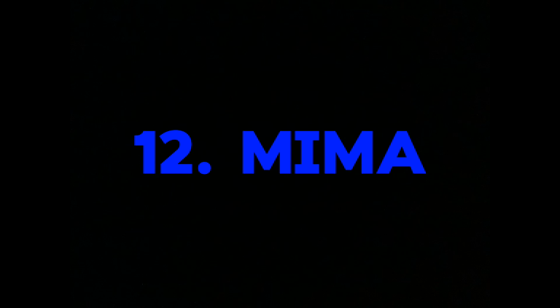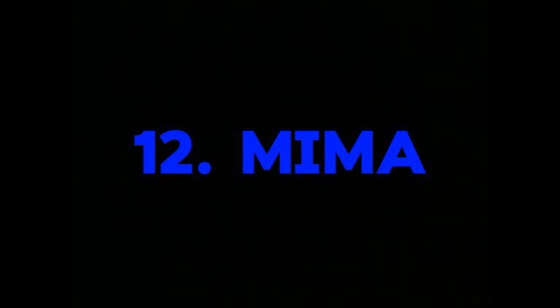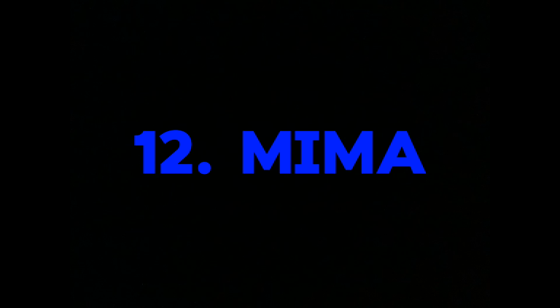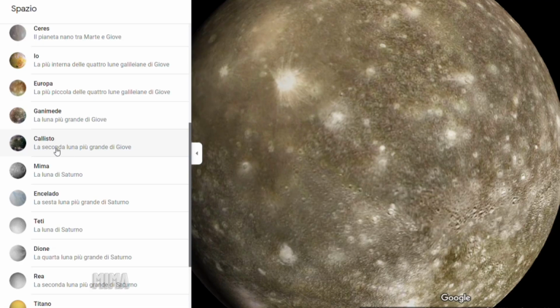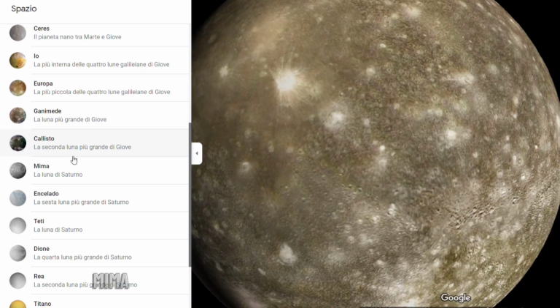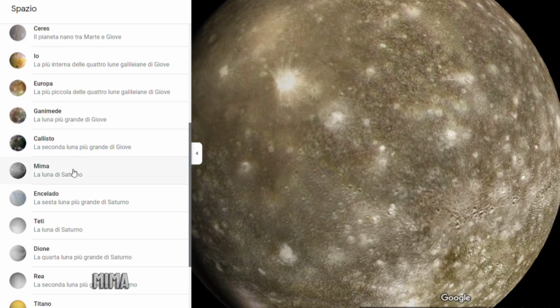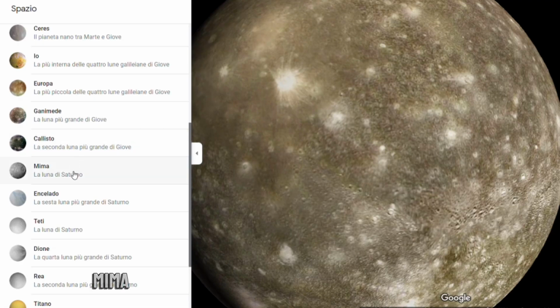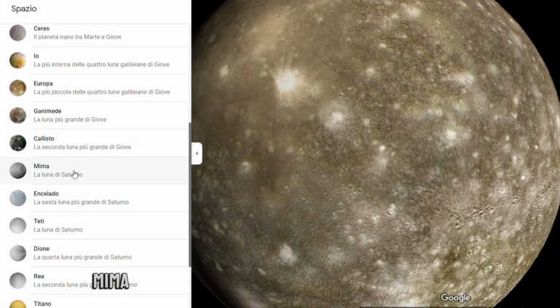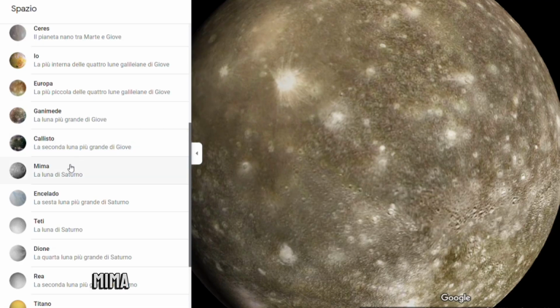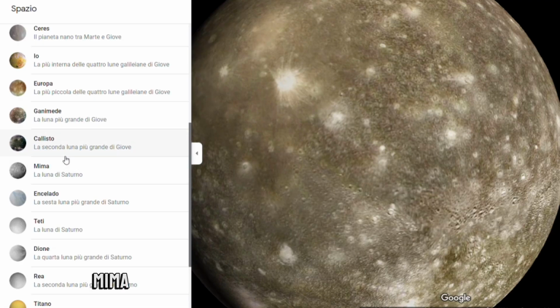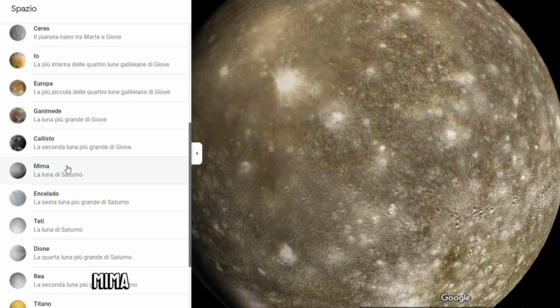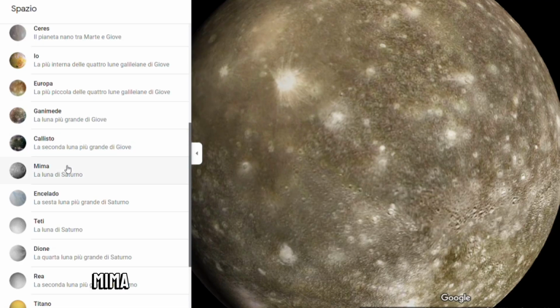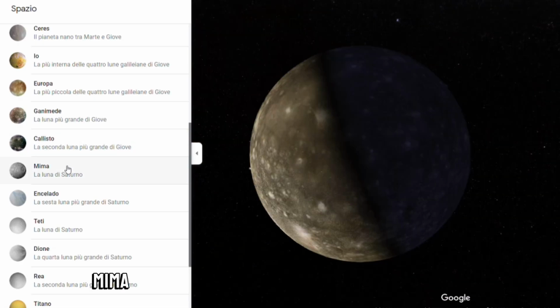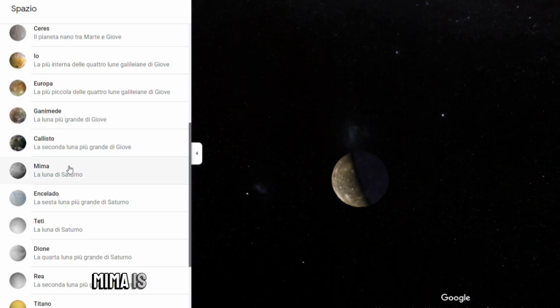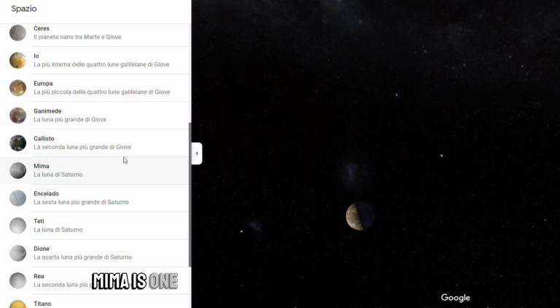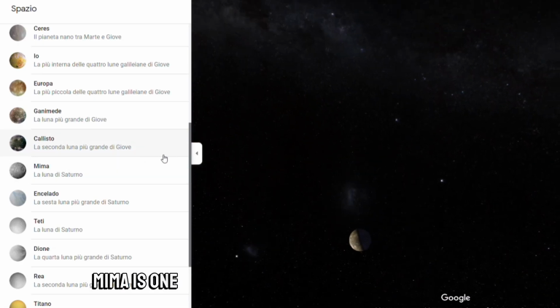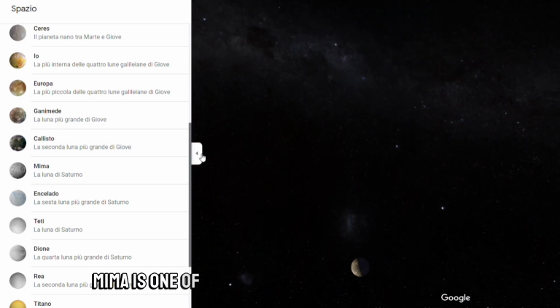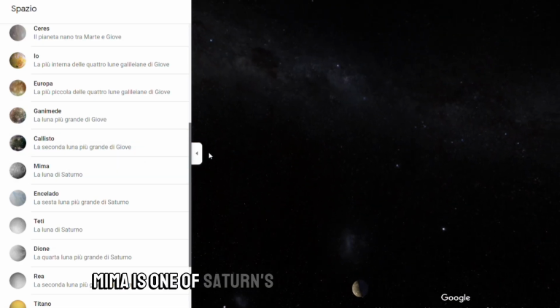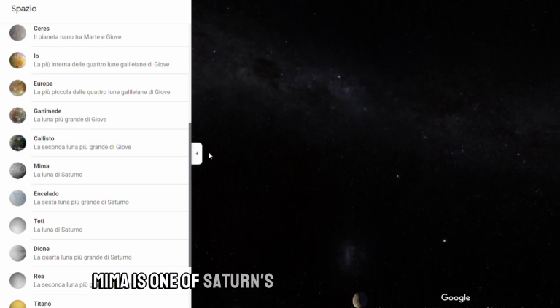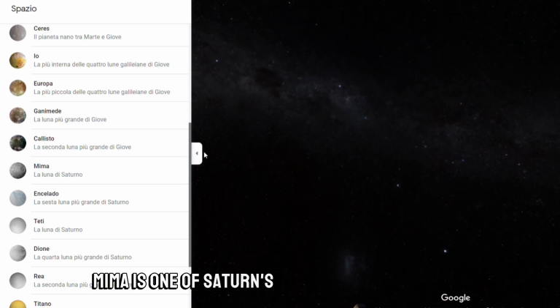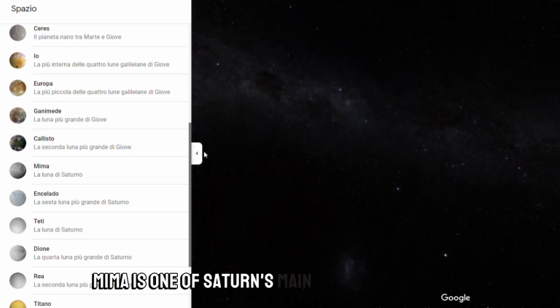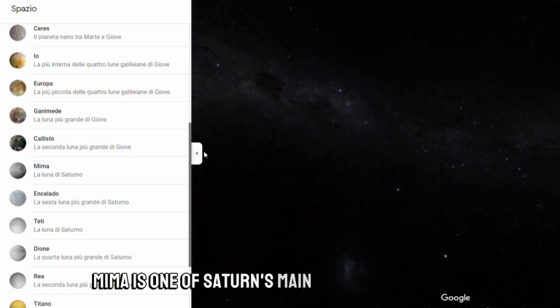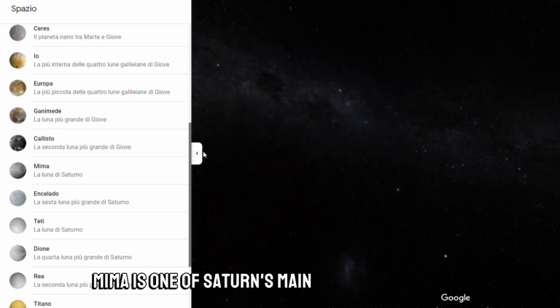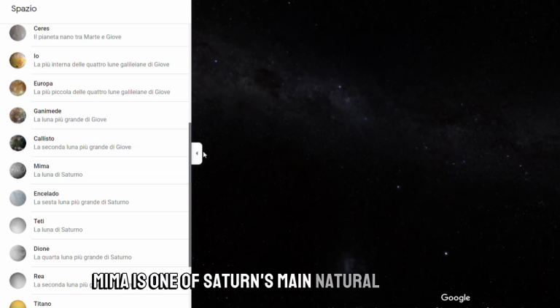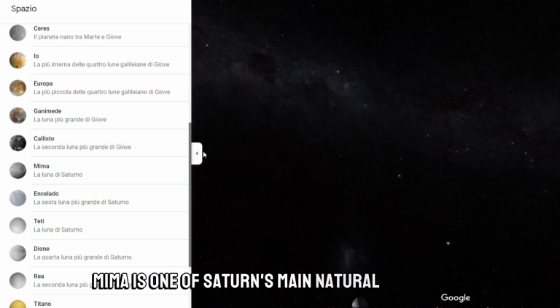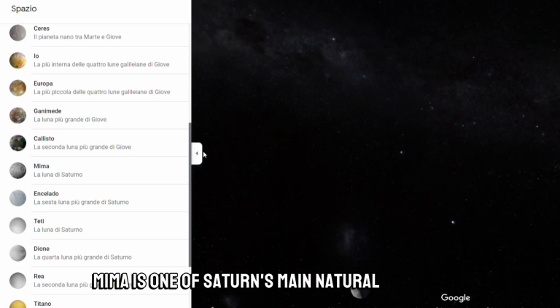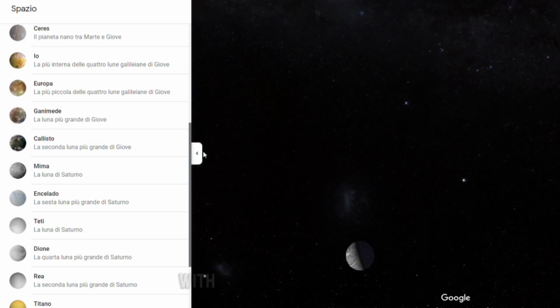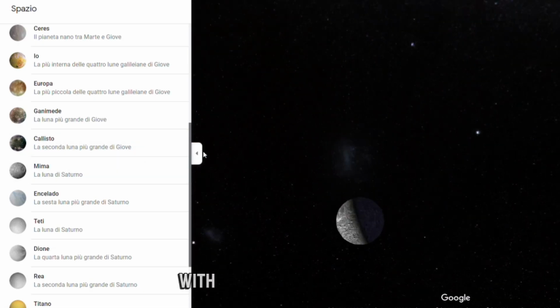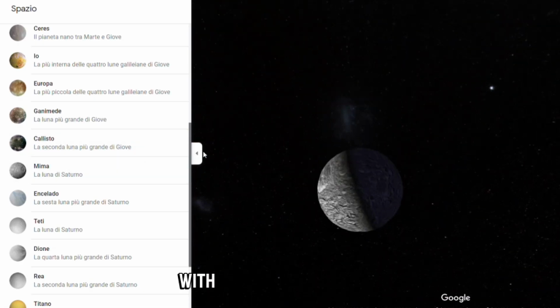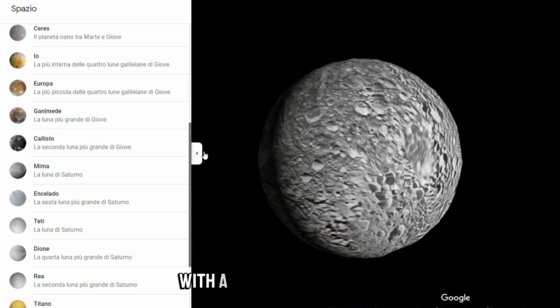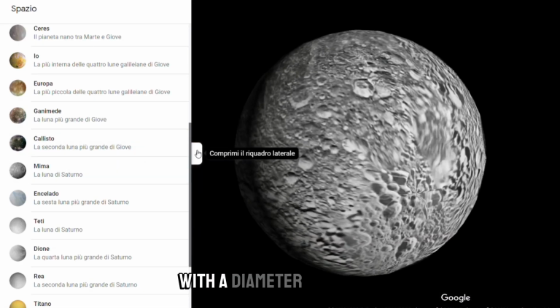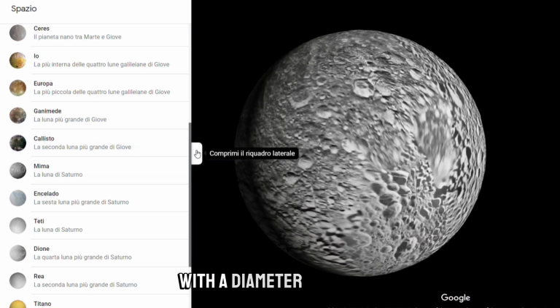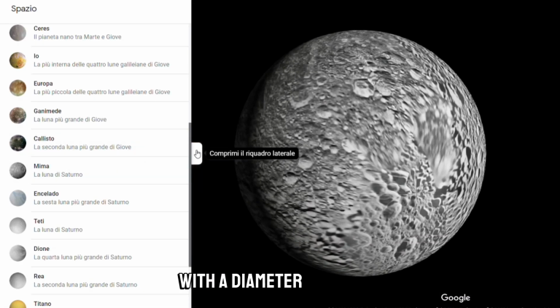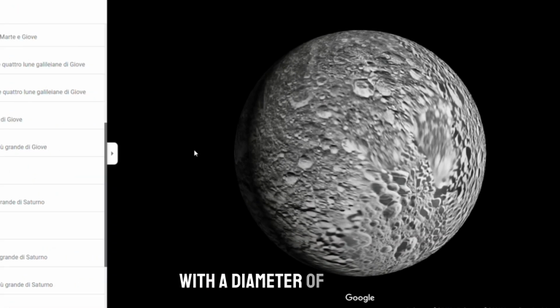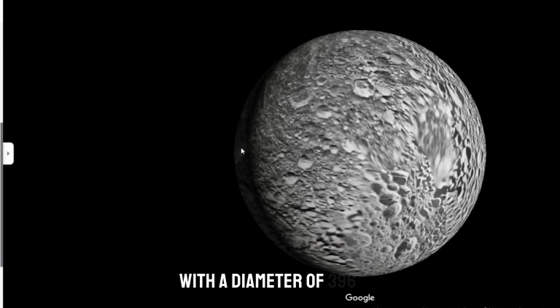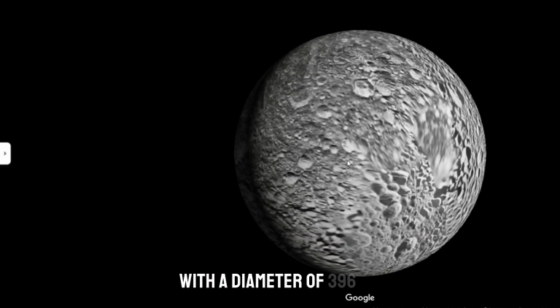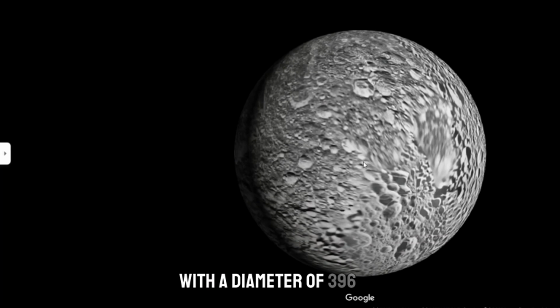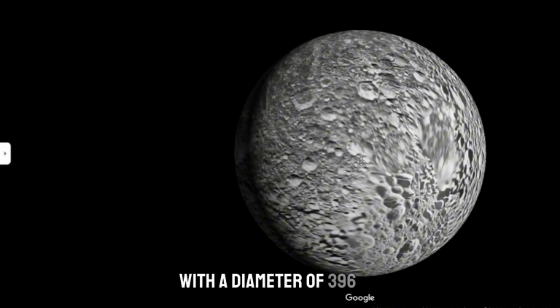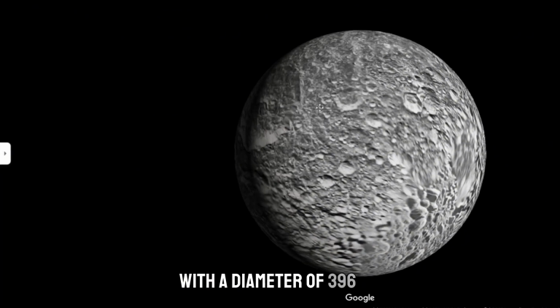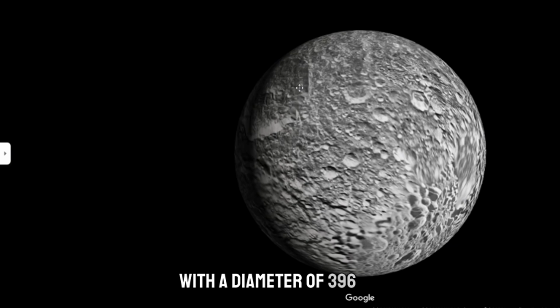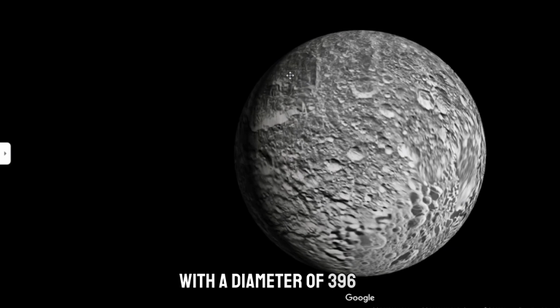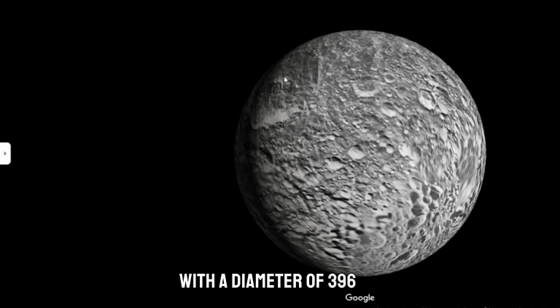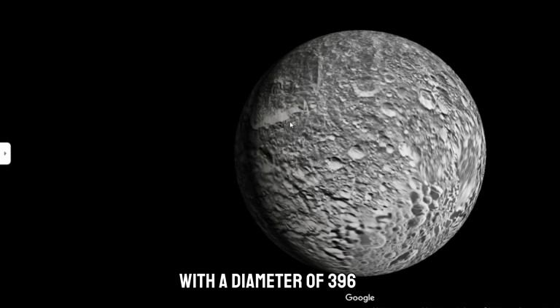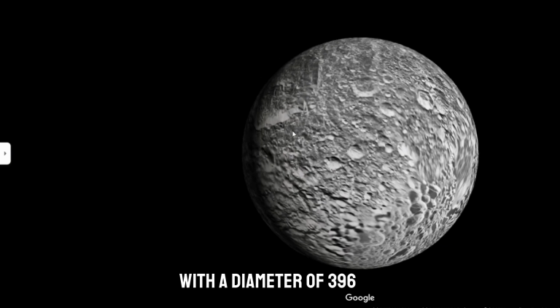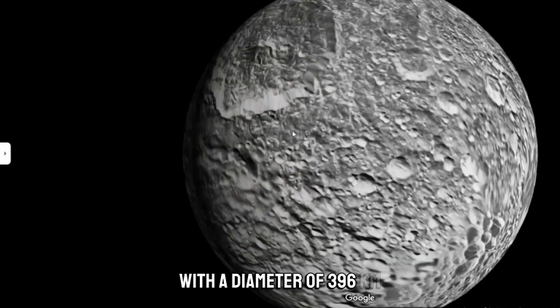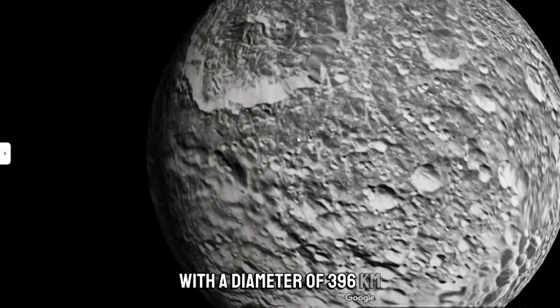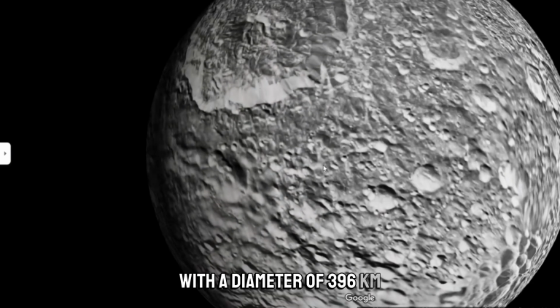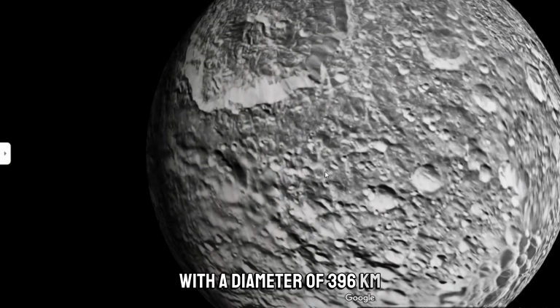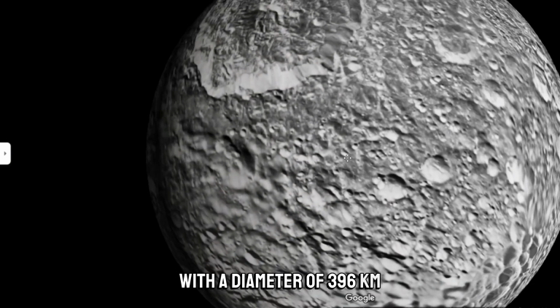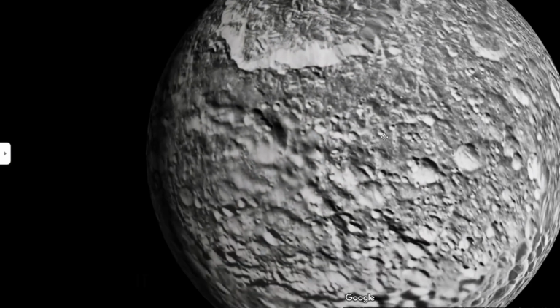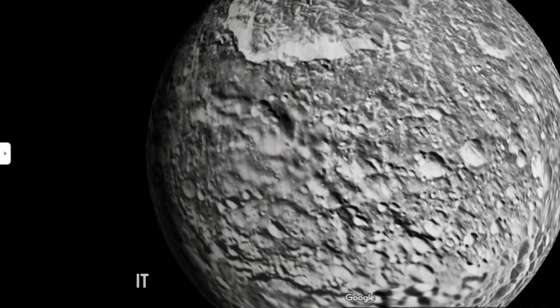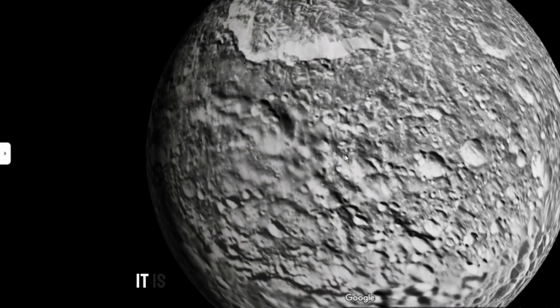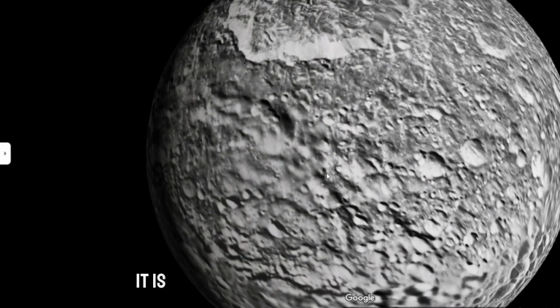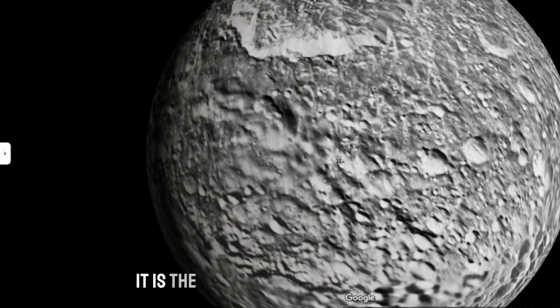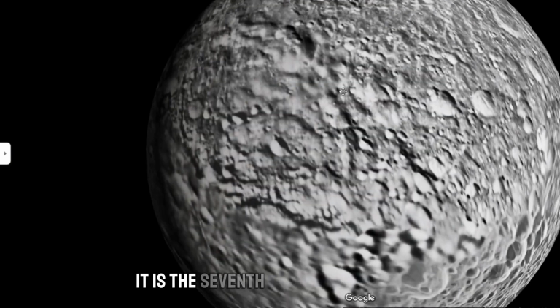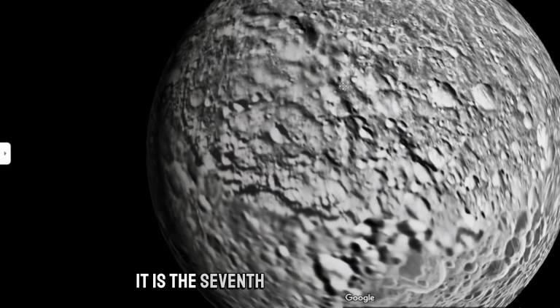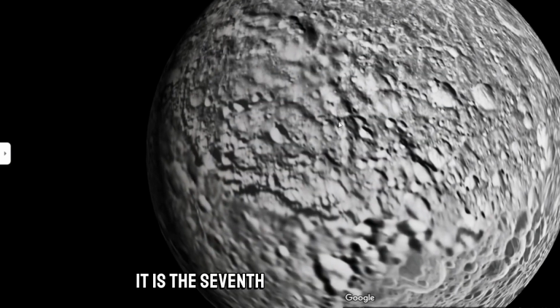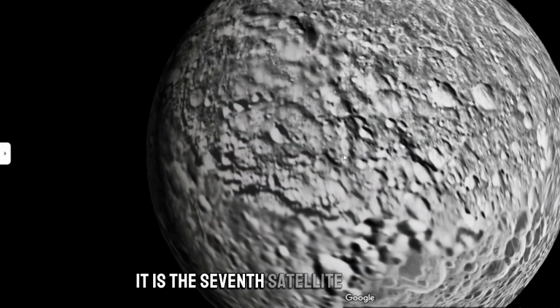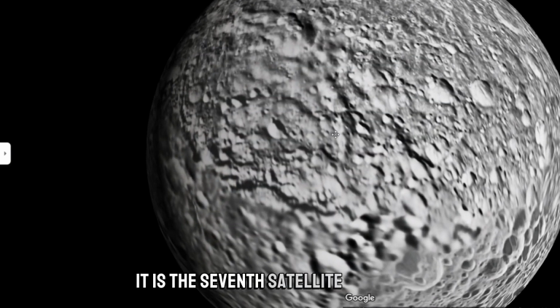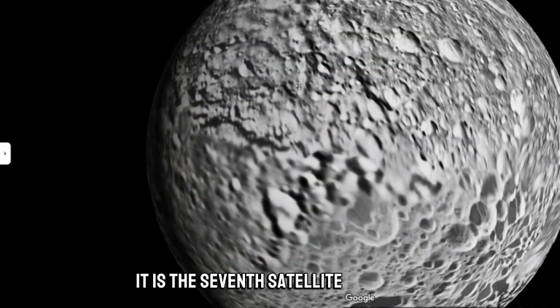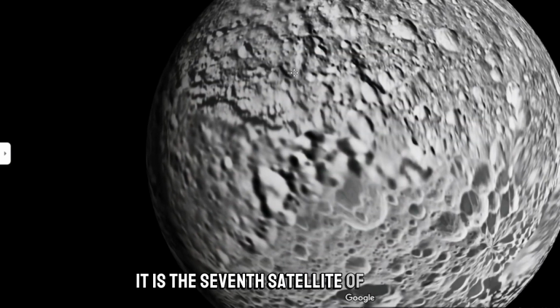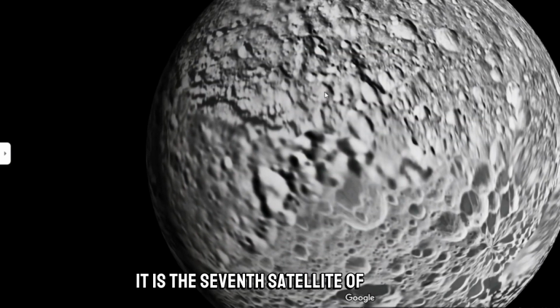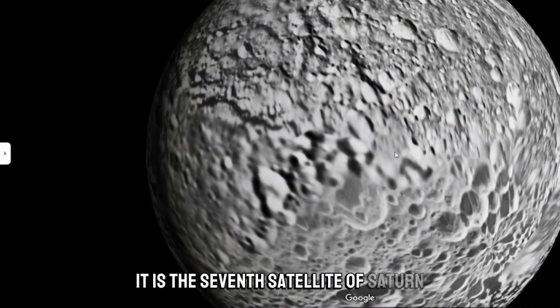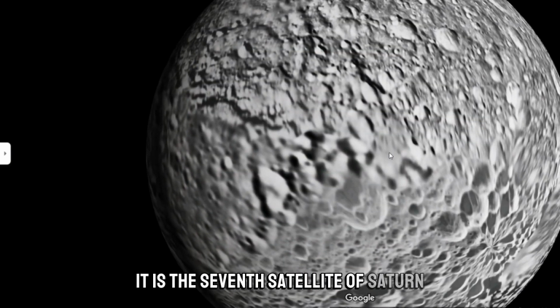Mimas is one of Saturn's main natural satellites, with a diameter of 396 kilometers. It is the seventh satellite of Saturn.